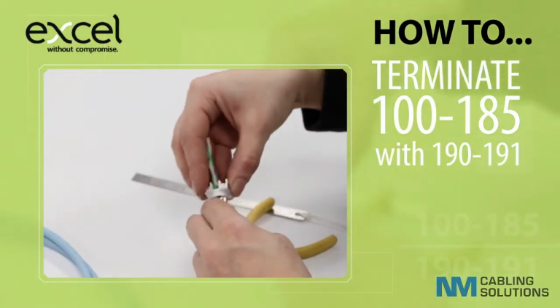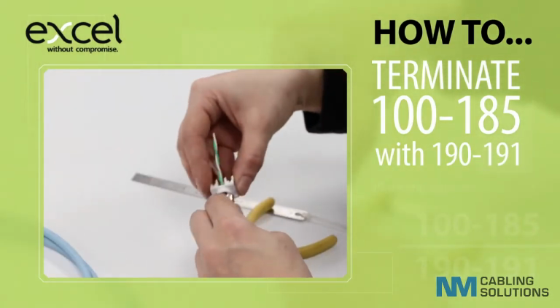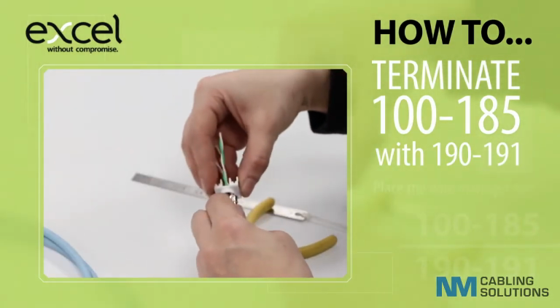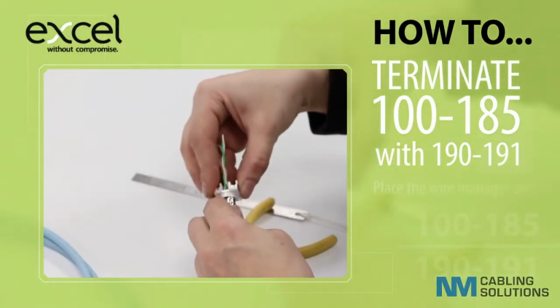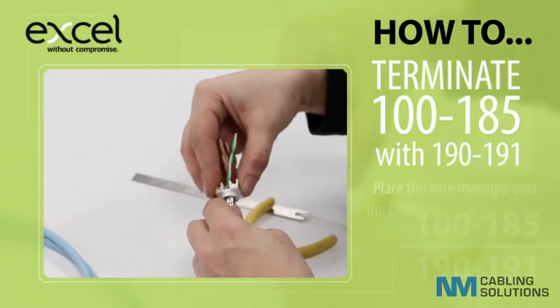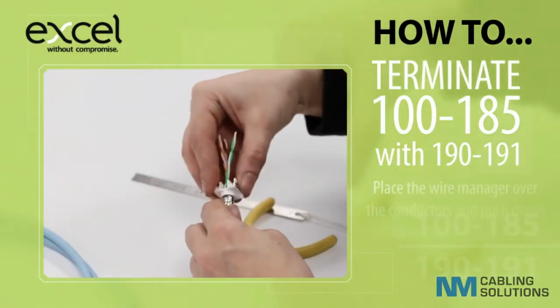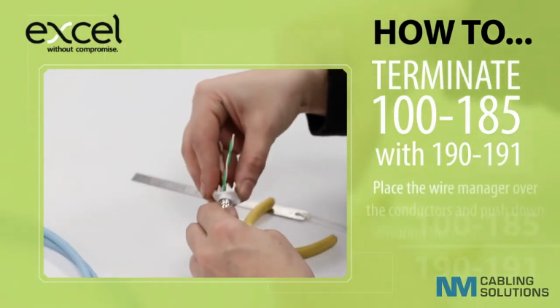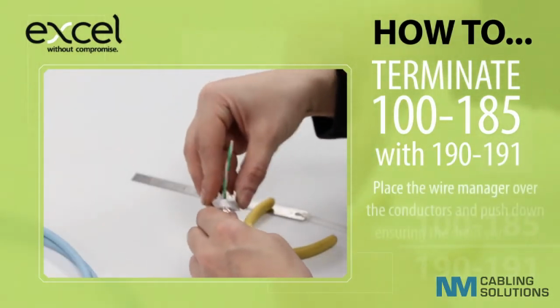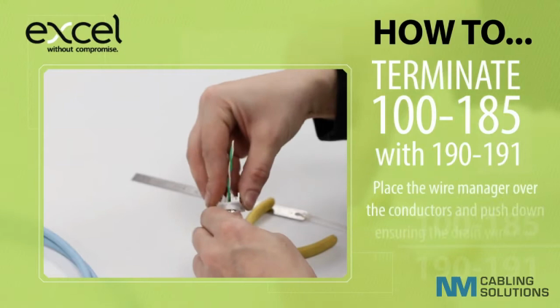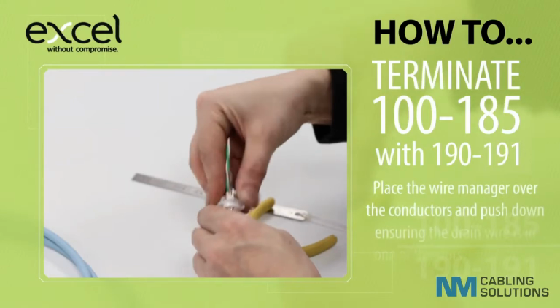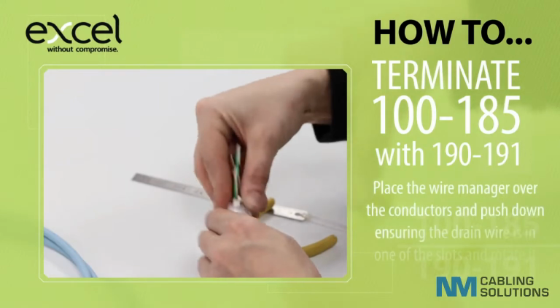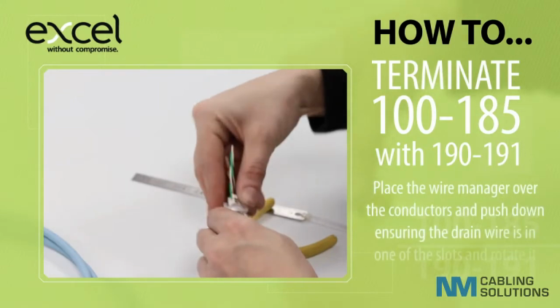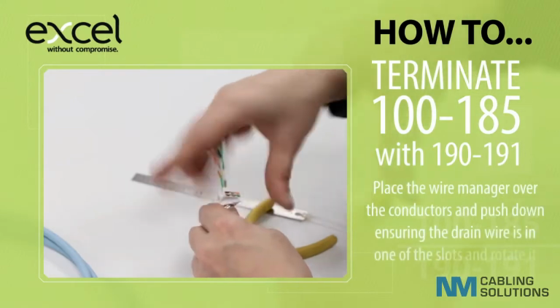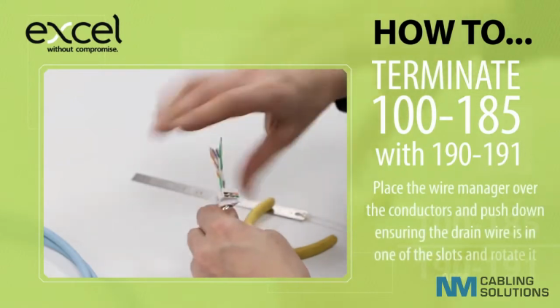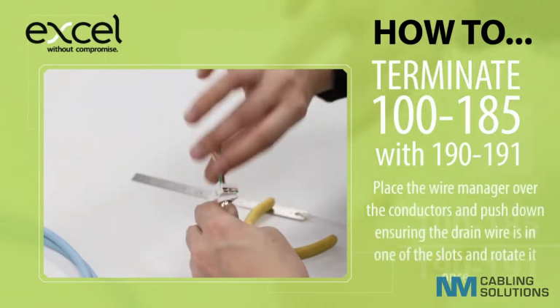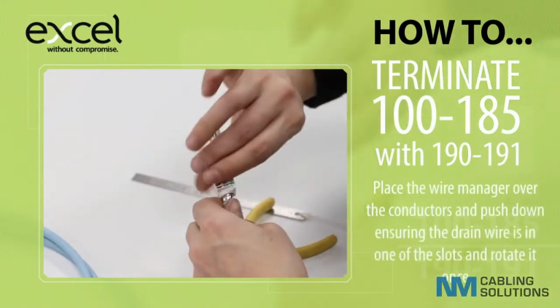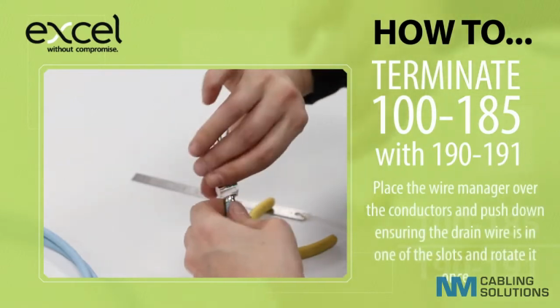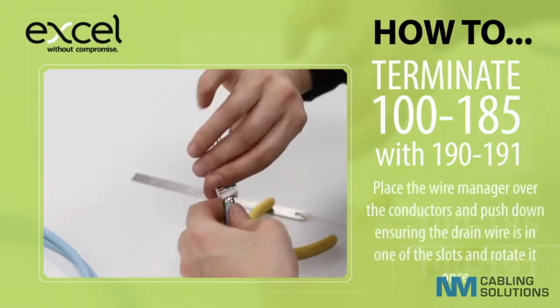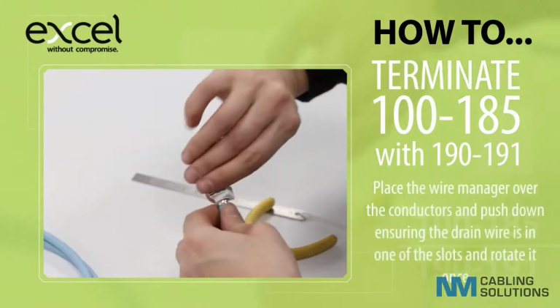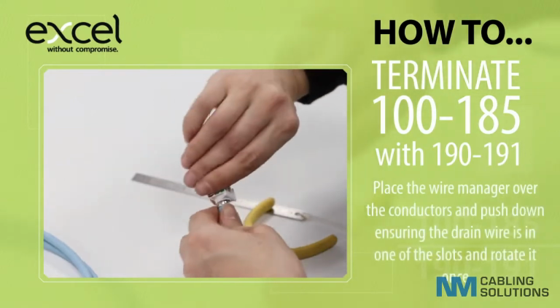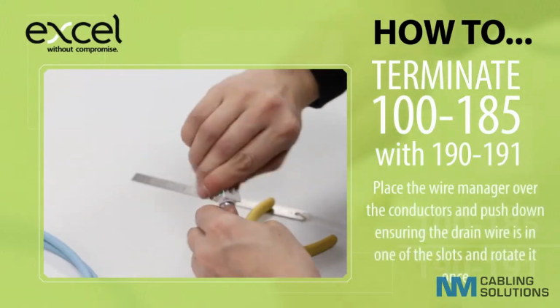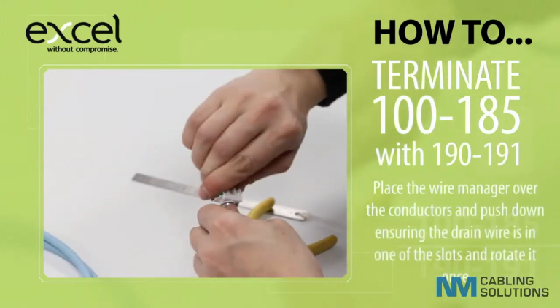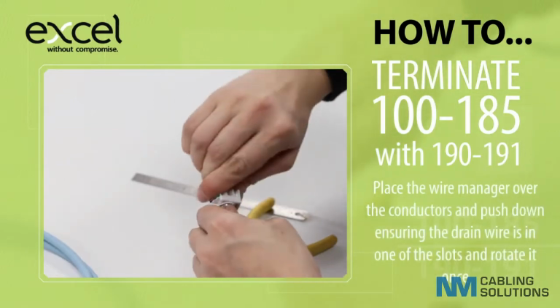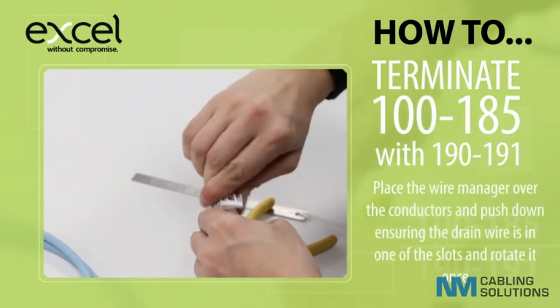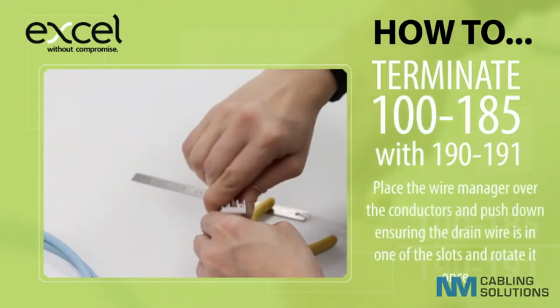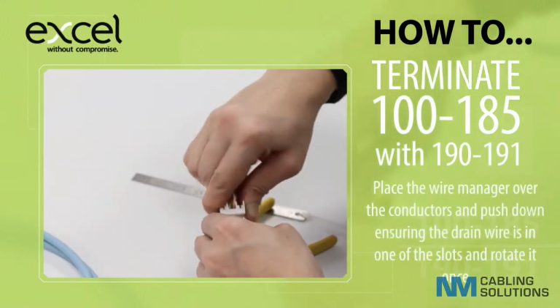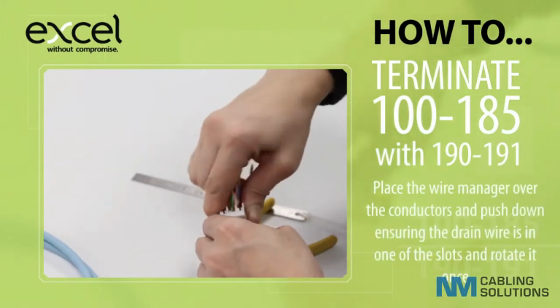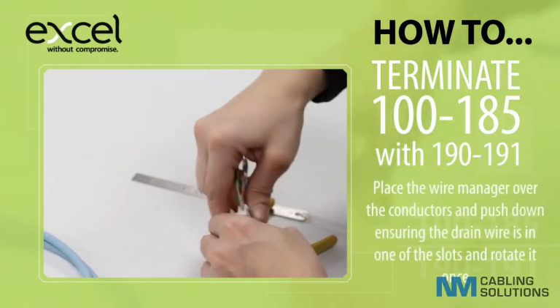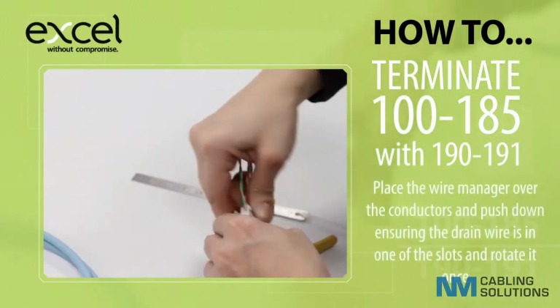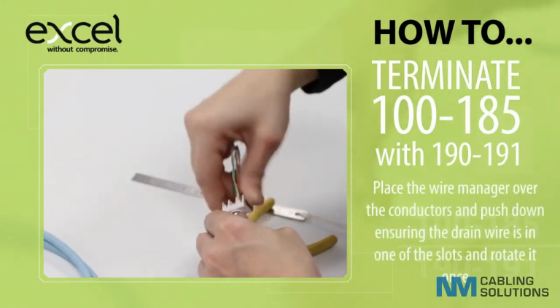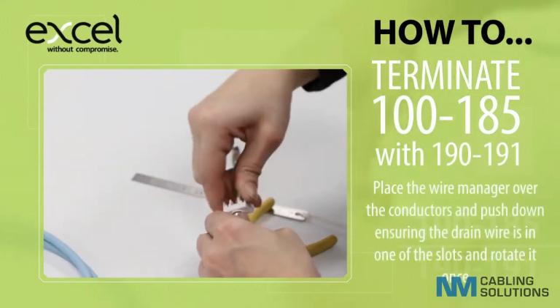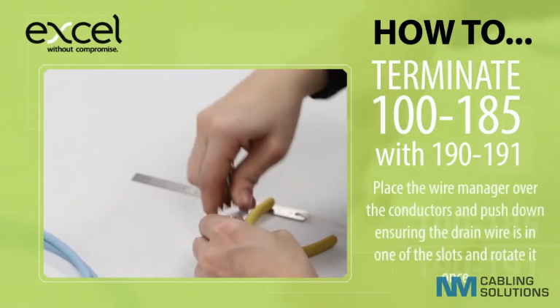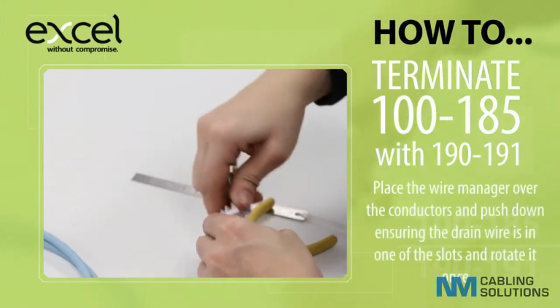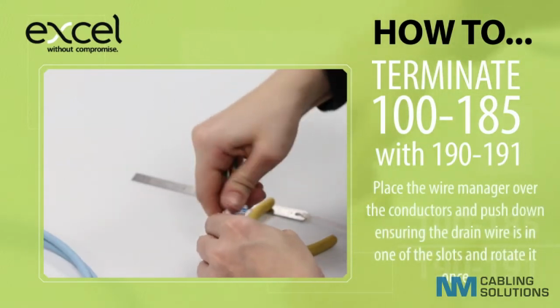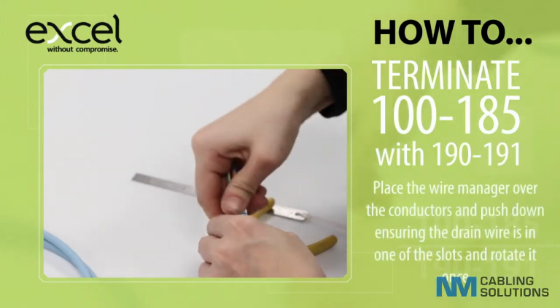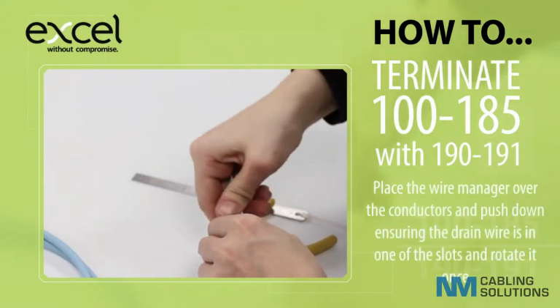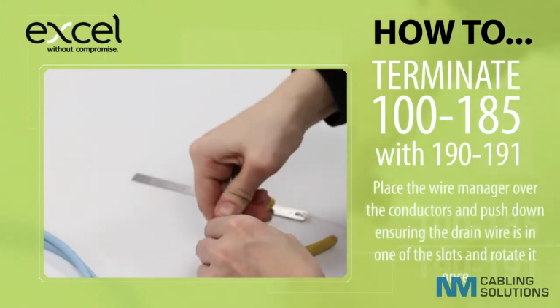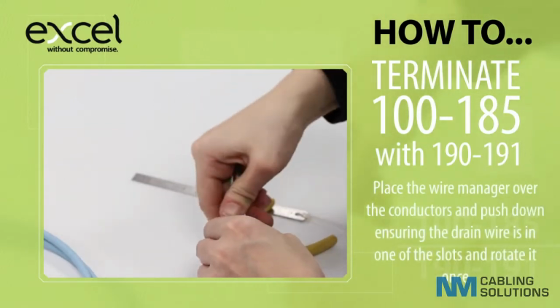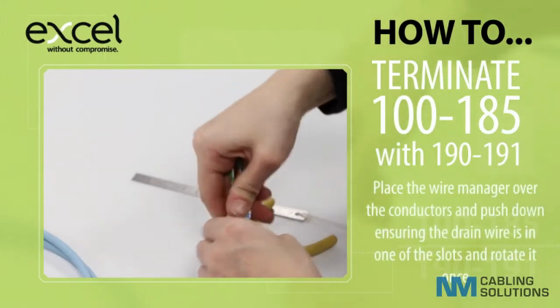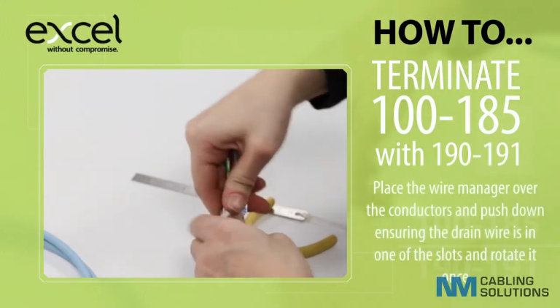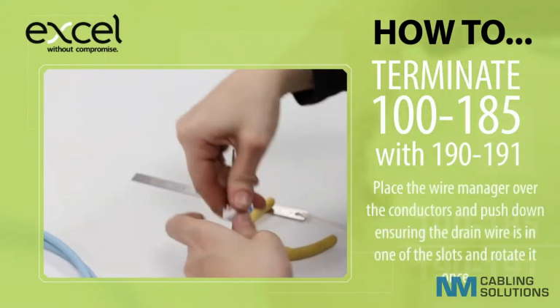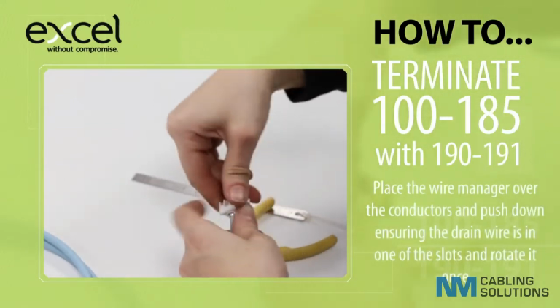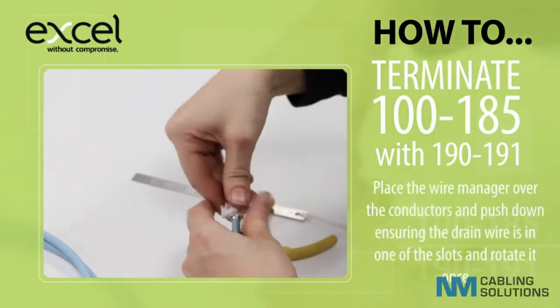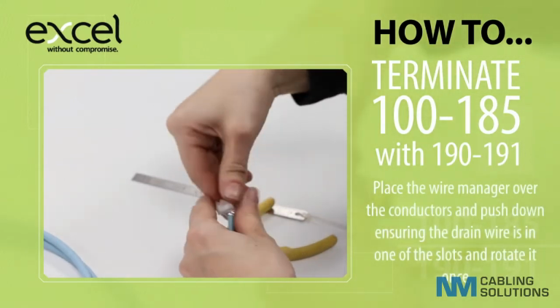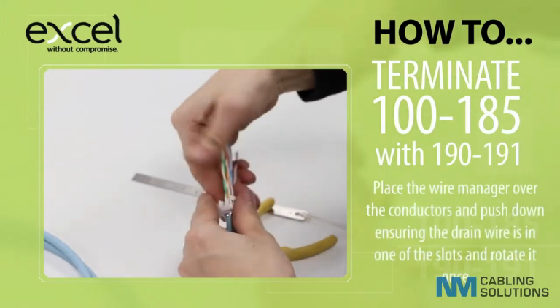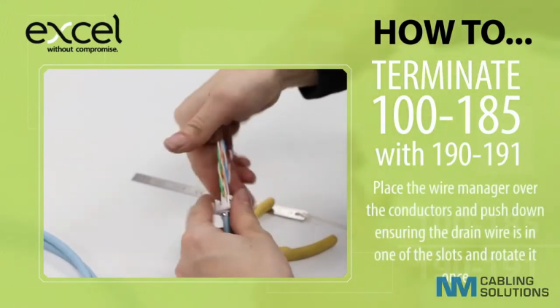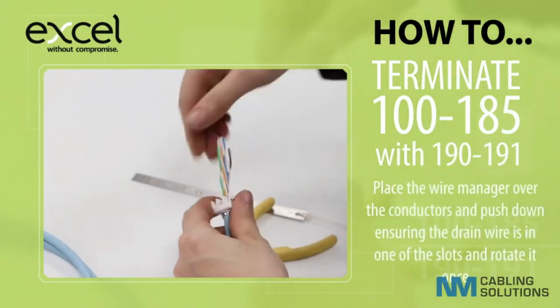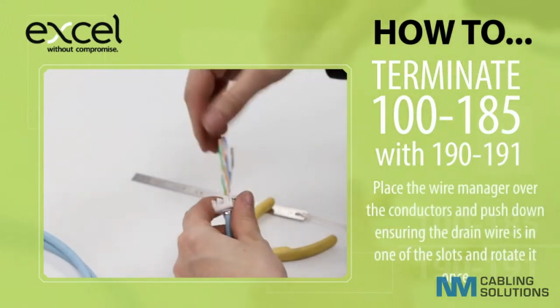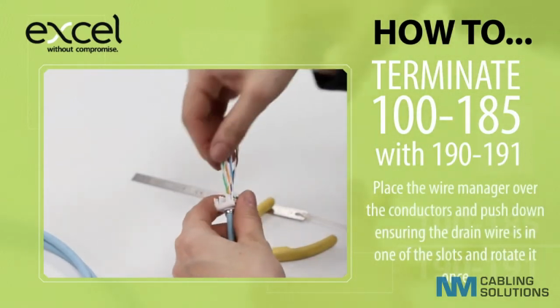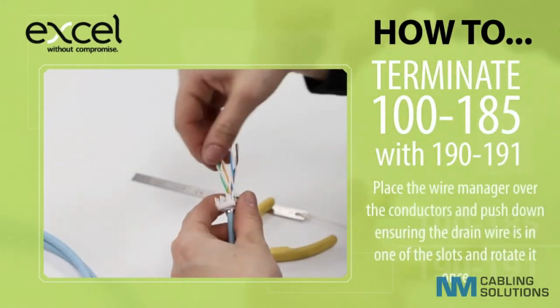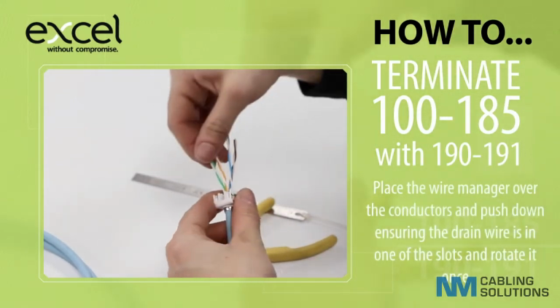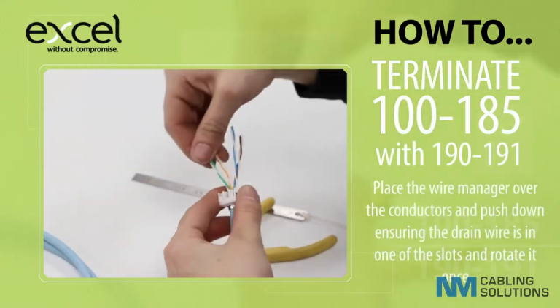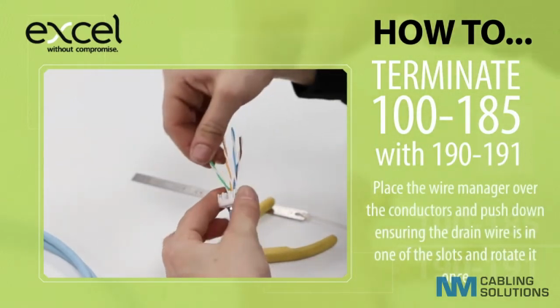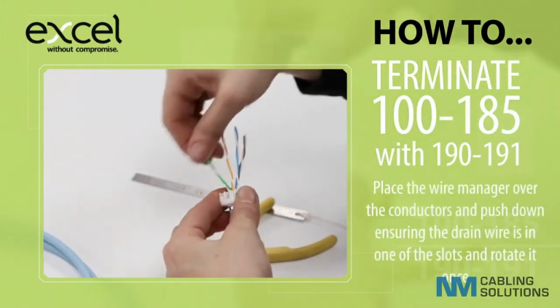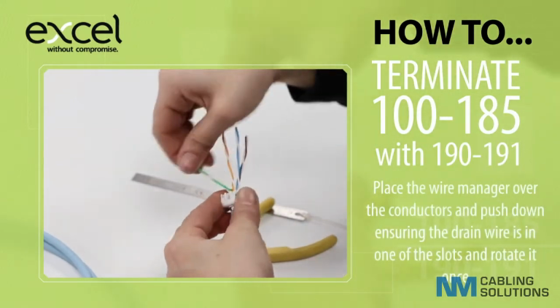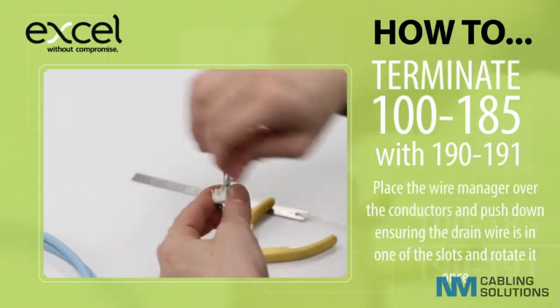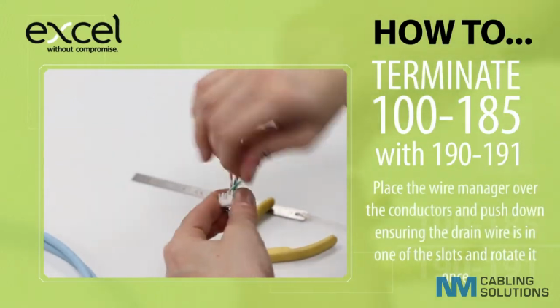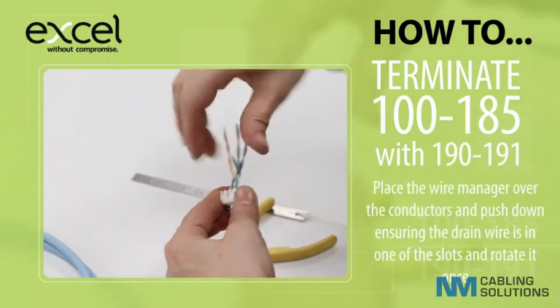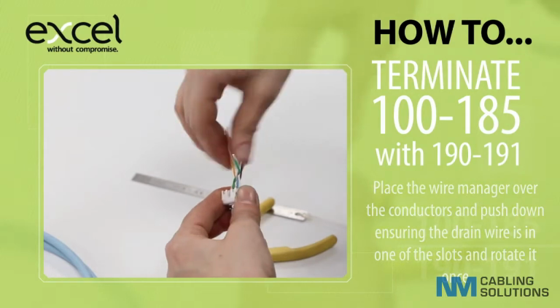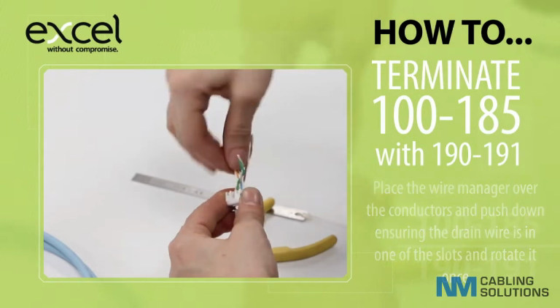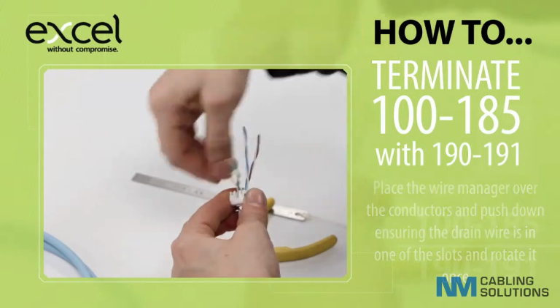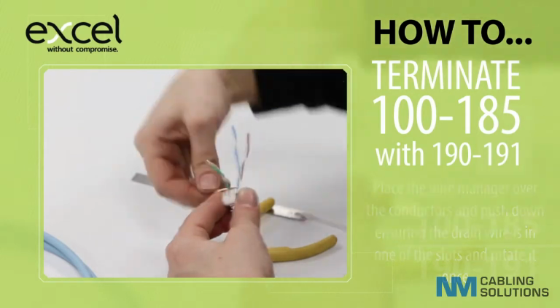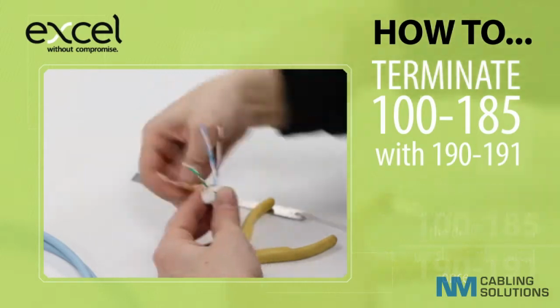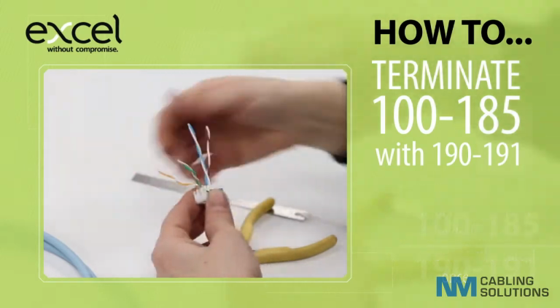Place the wire manager over the conductors and push down, ensuring the drain wire is in one of the slots, and rotate it once.